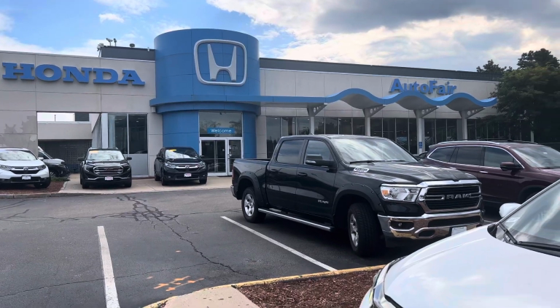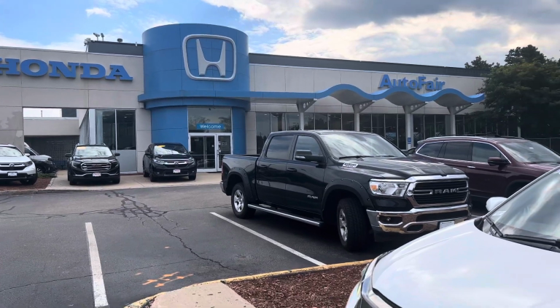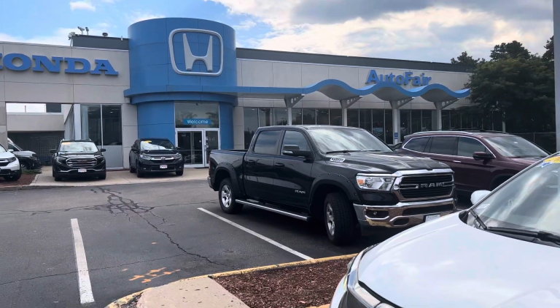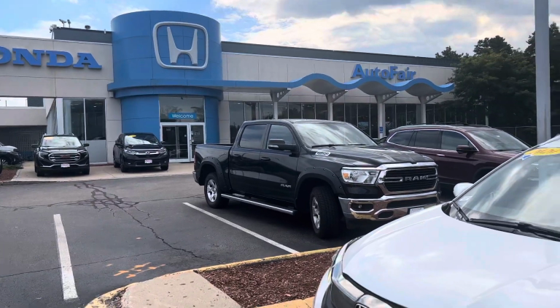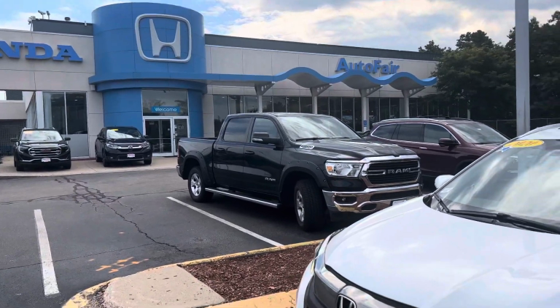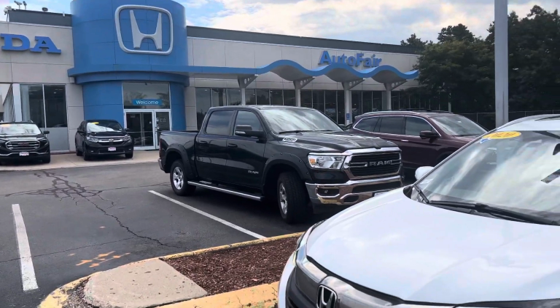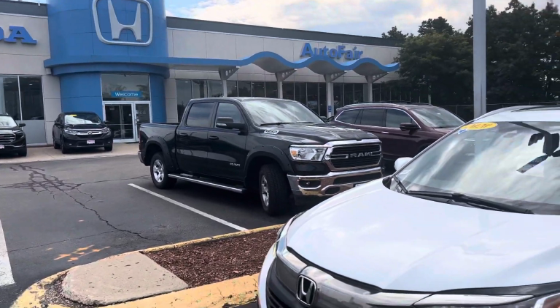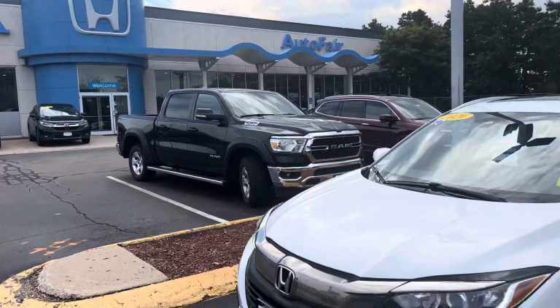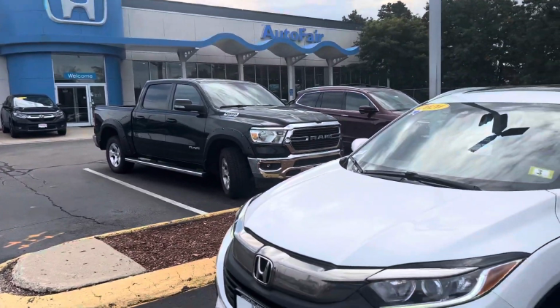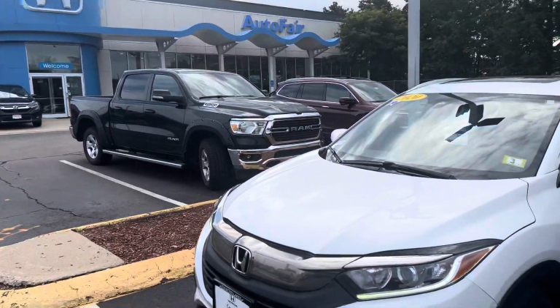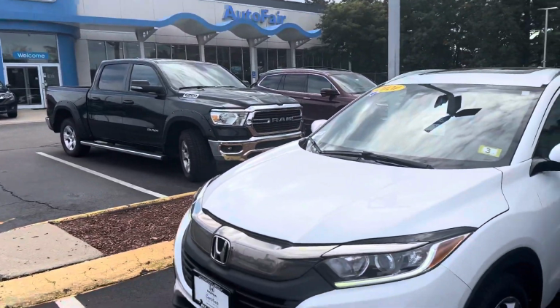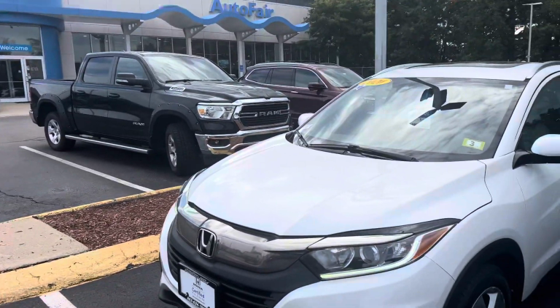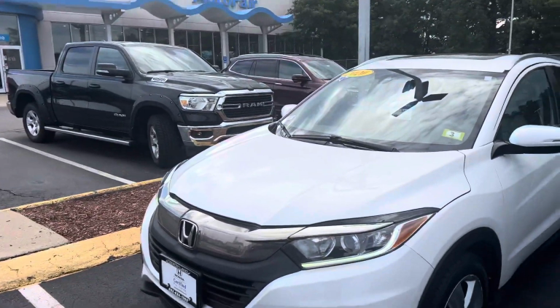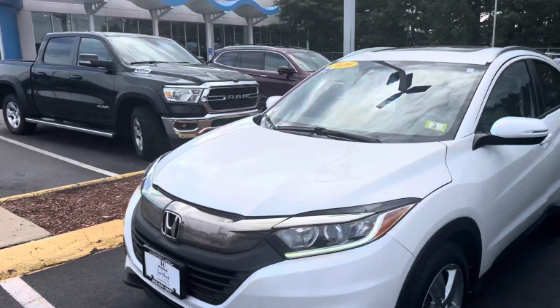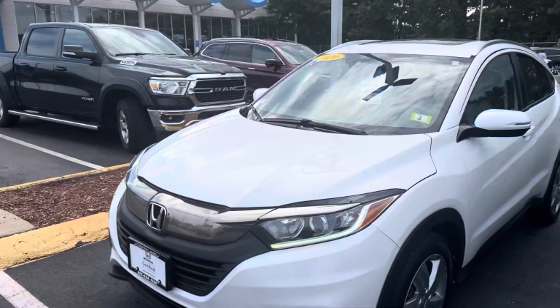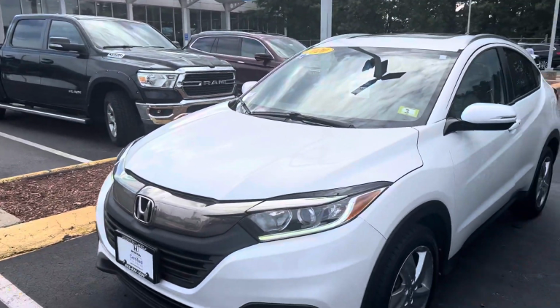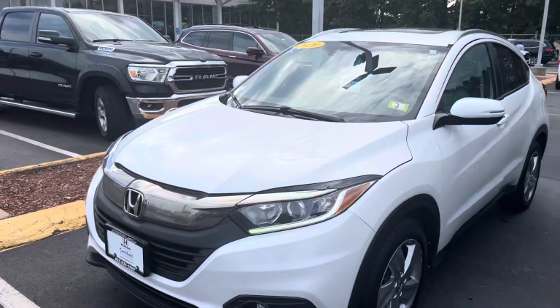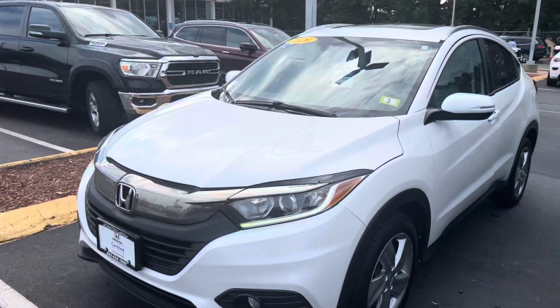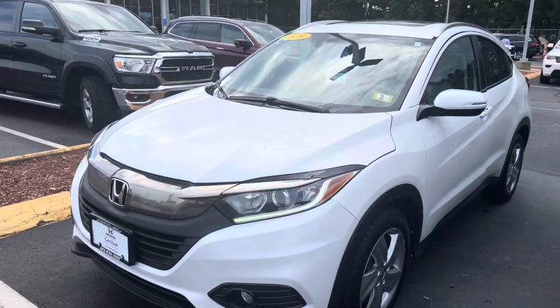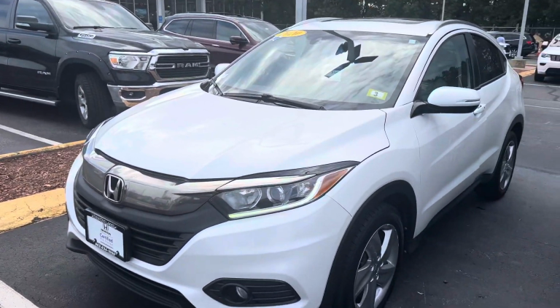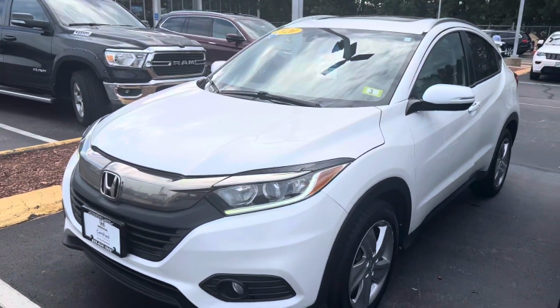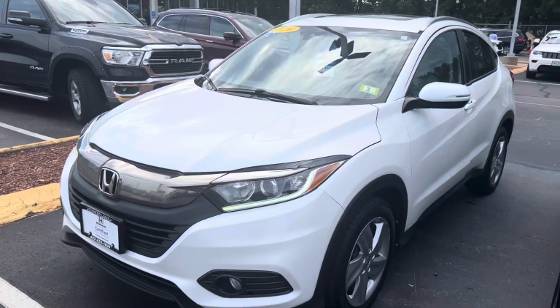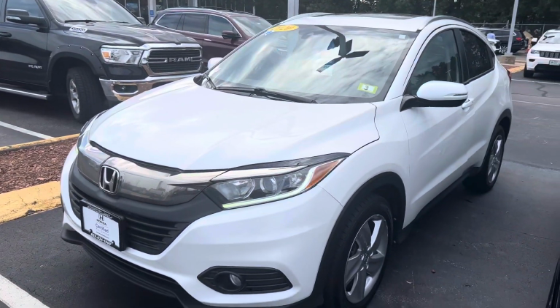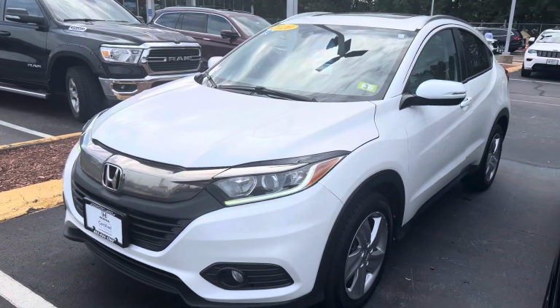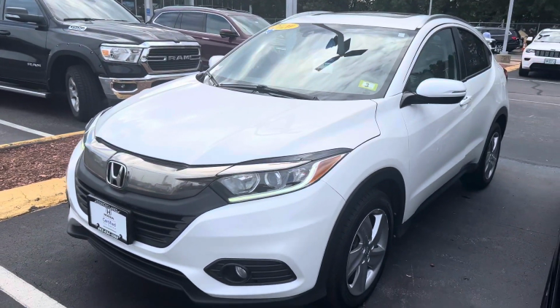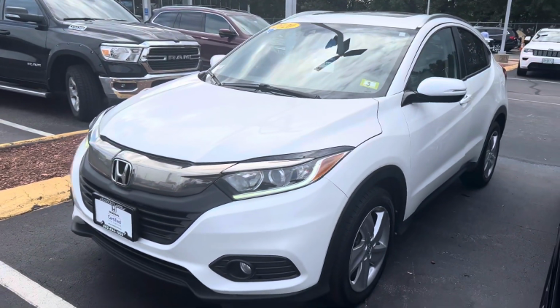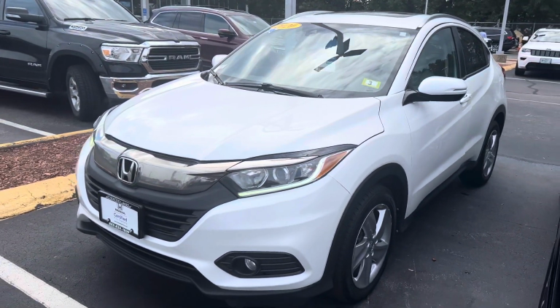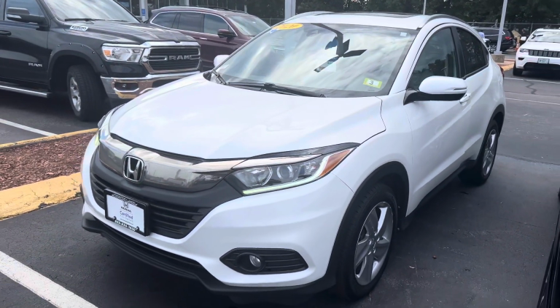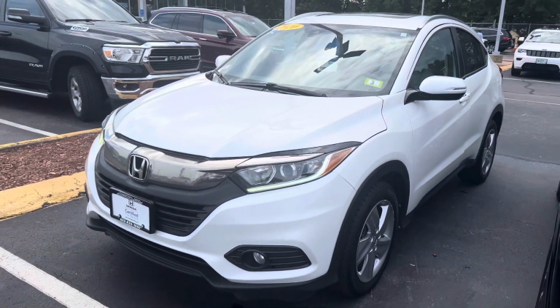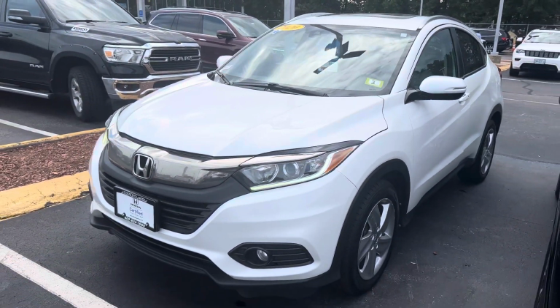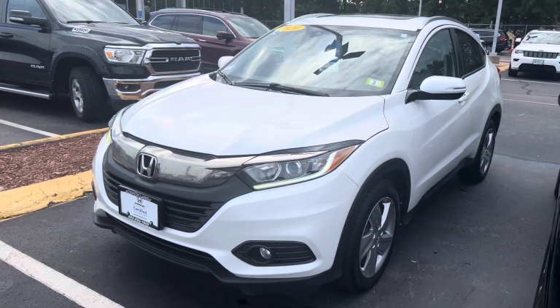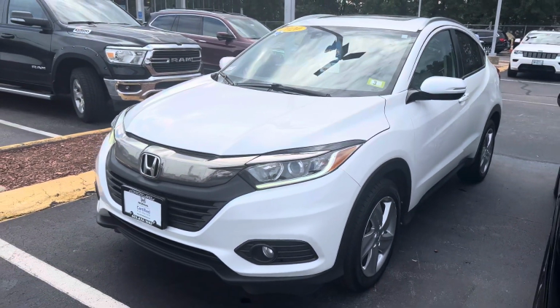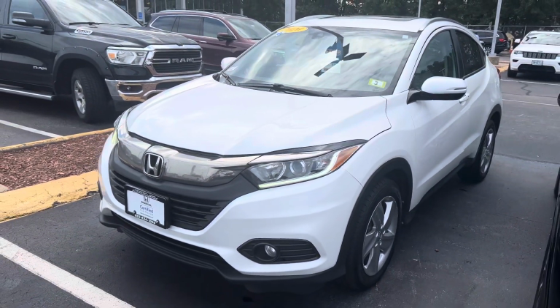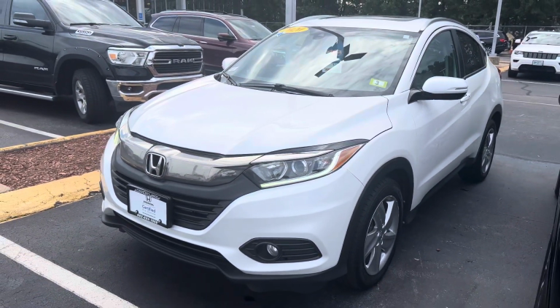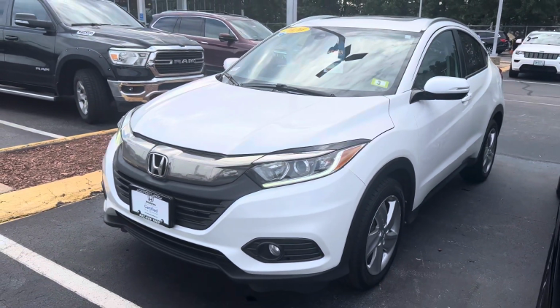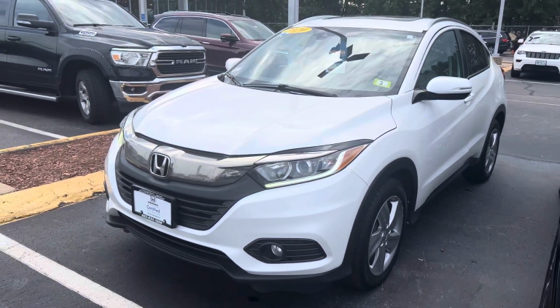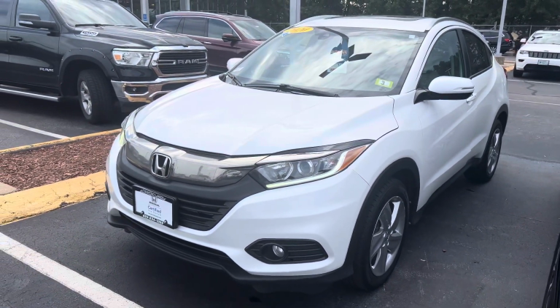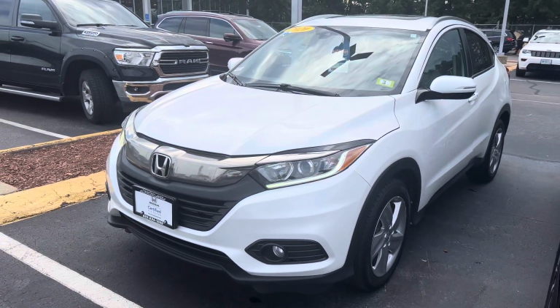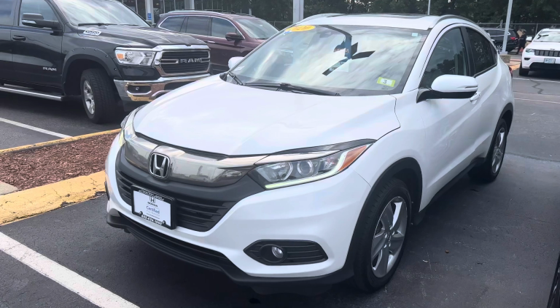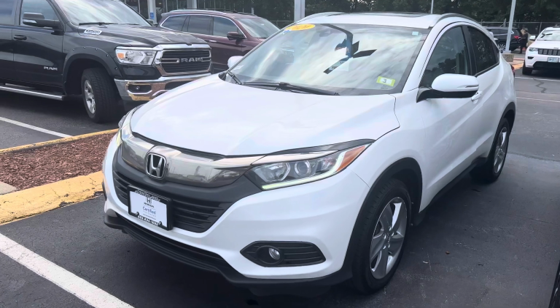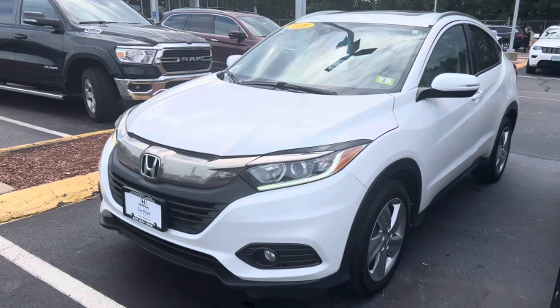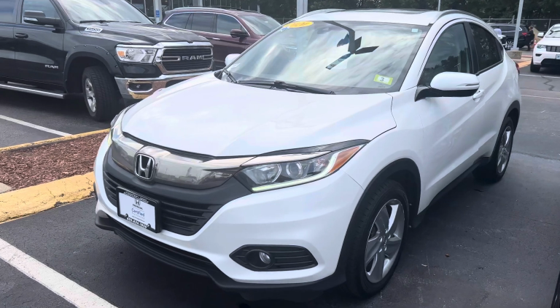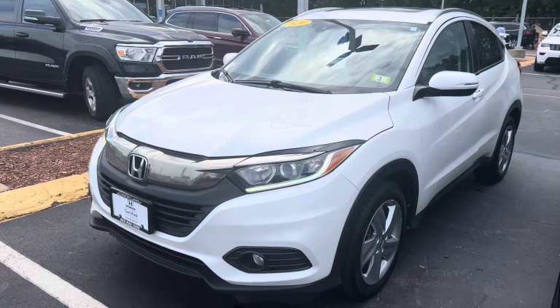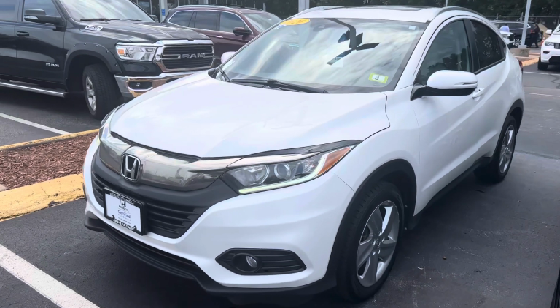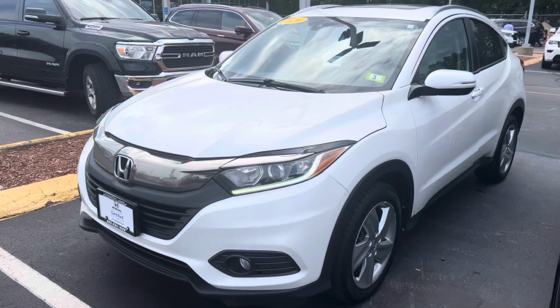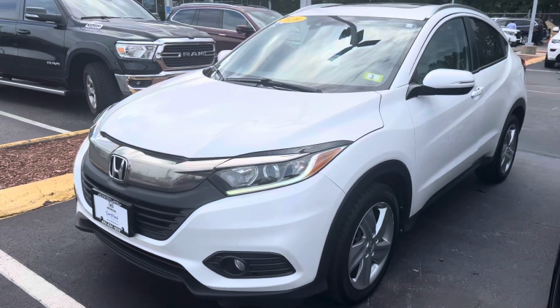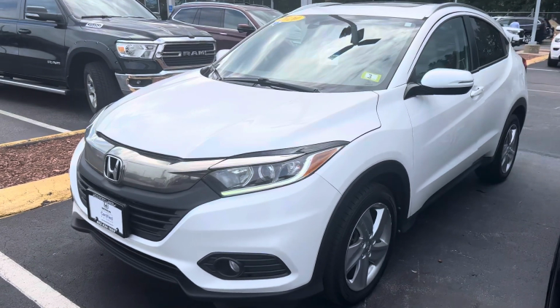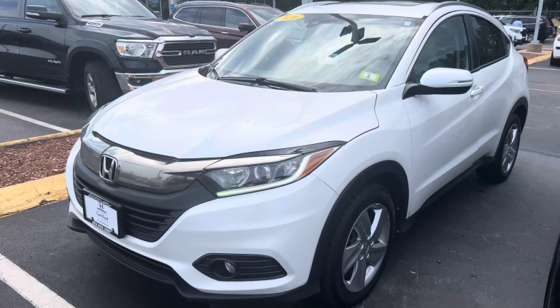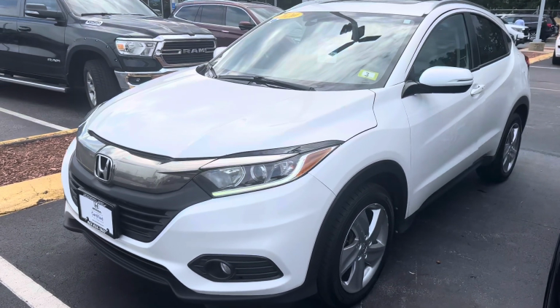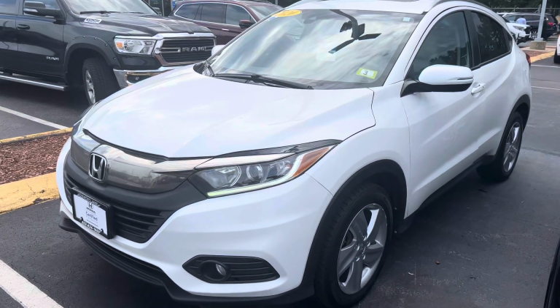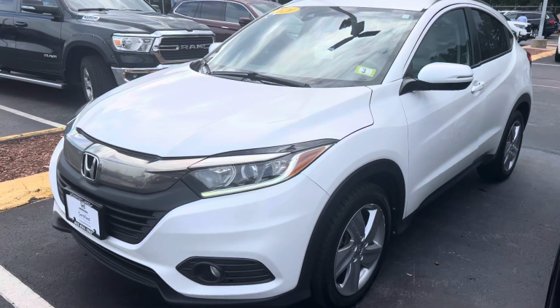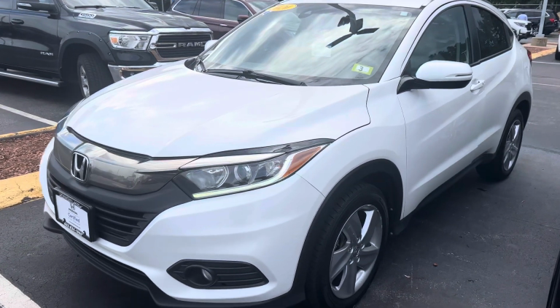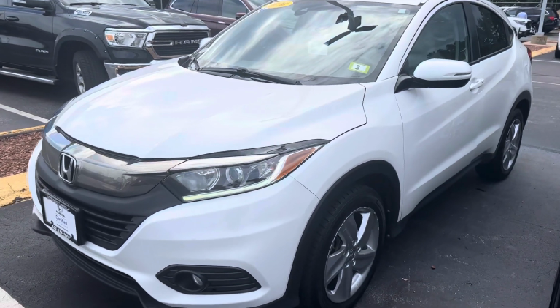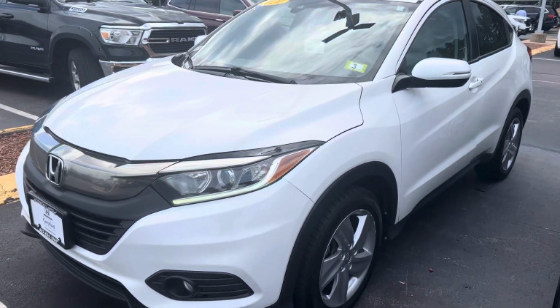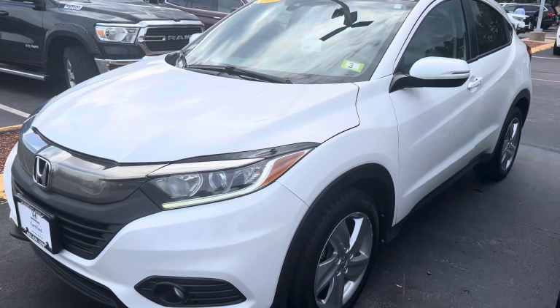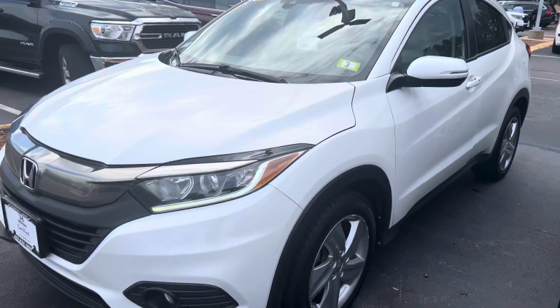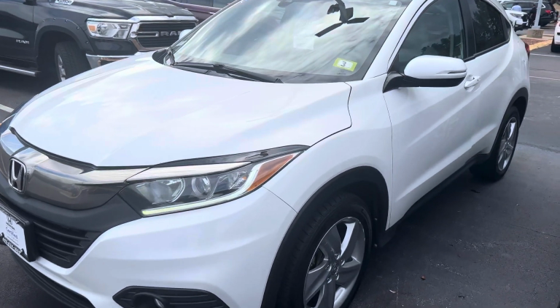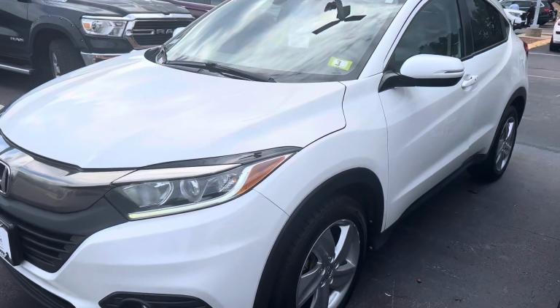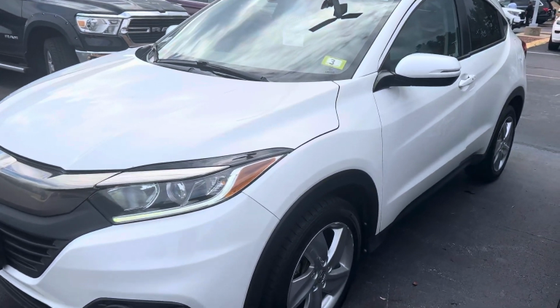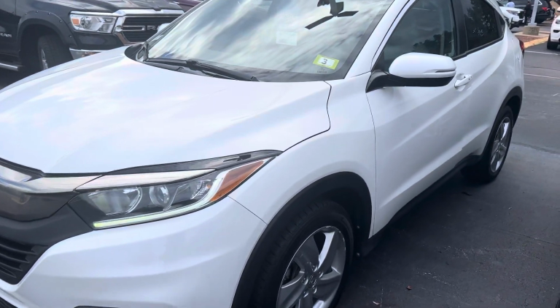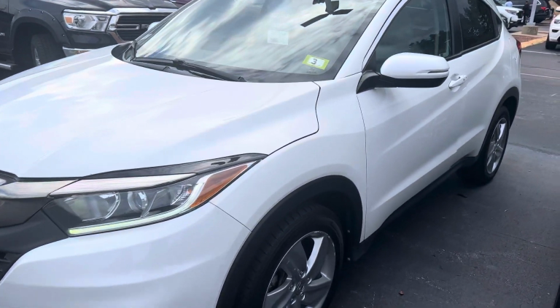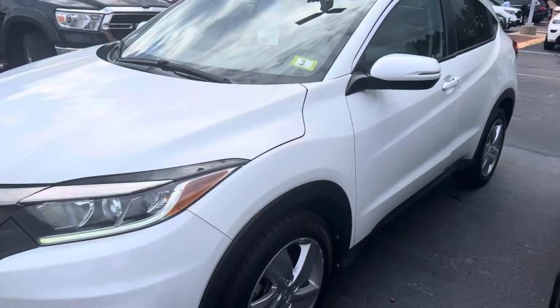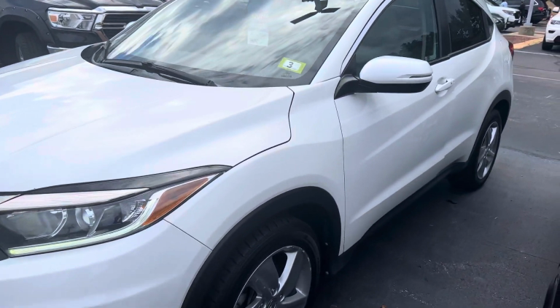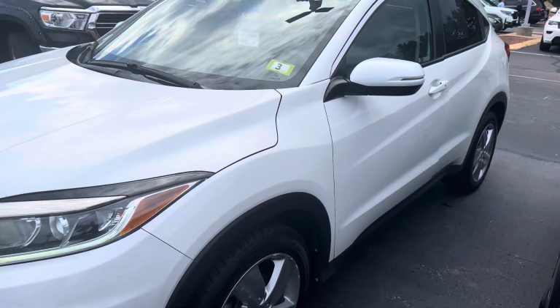Hey there, Nomar. This is Bob Black over at AutoFair Honda in Manchester, New Hampshire, and thank you for your interest in this 2020 Honda HR-V EX.